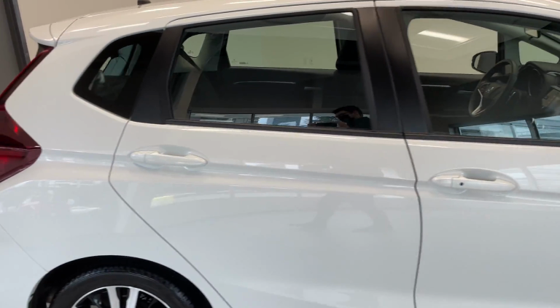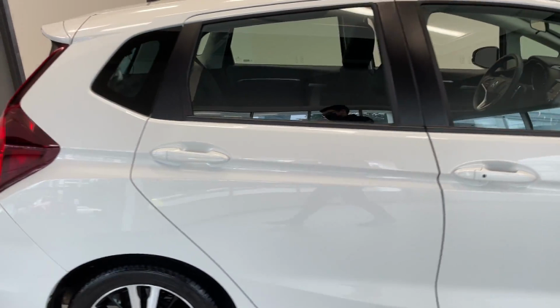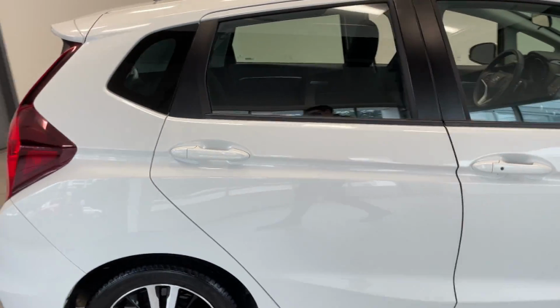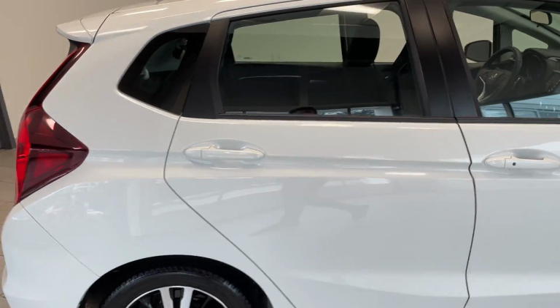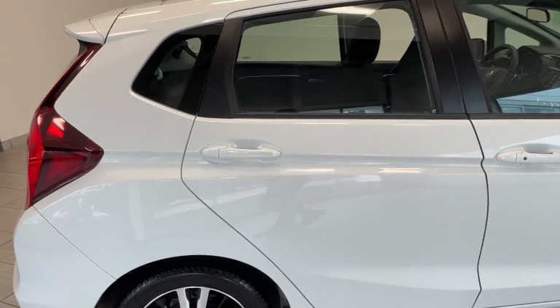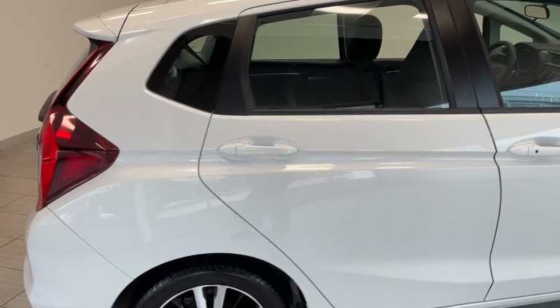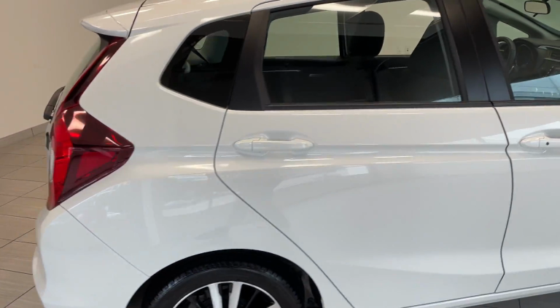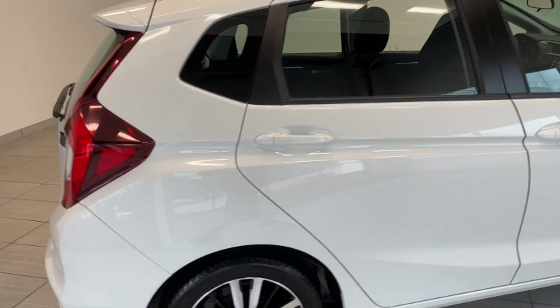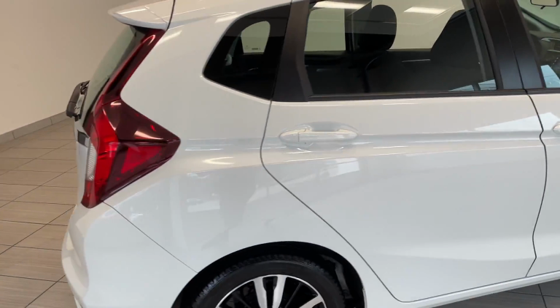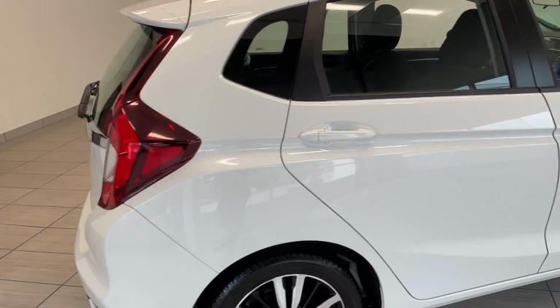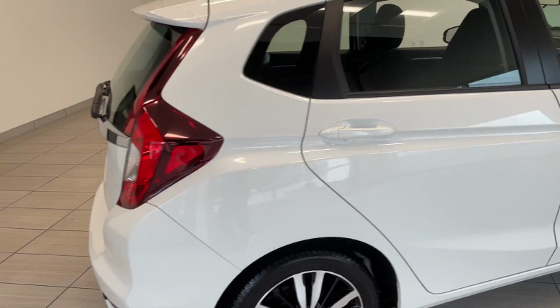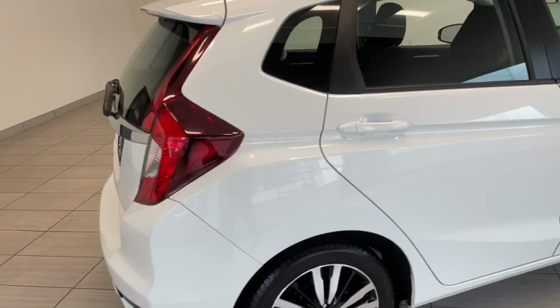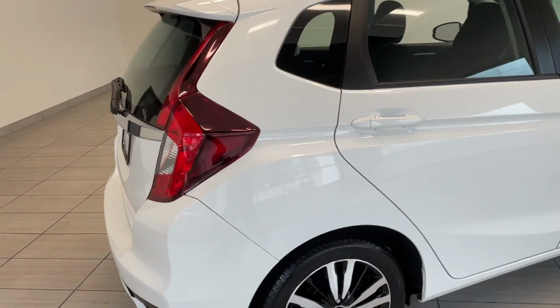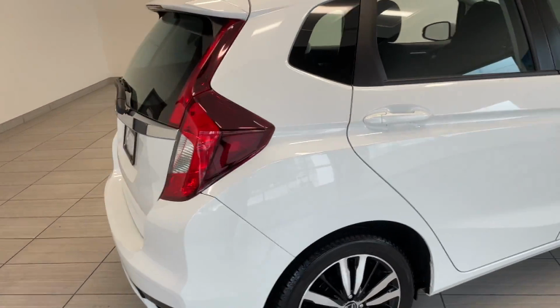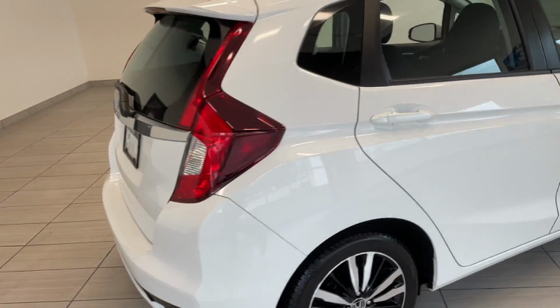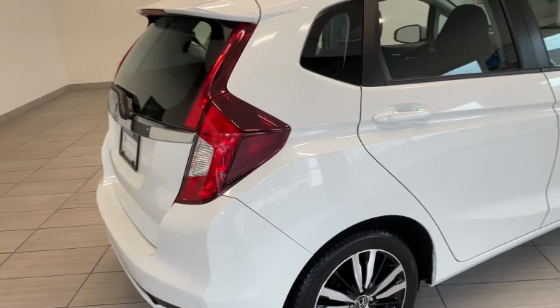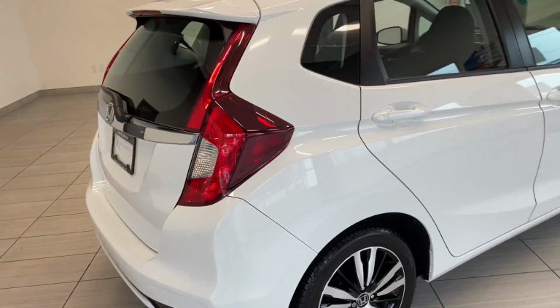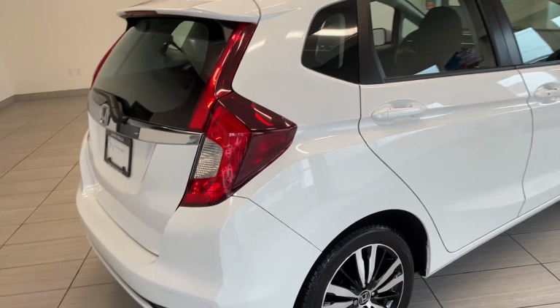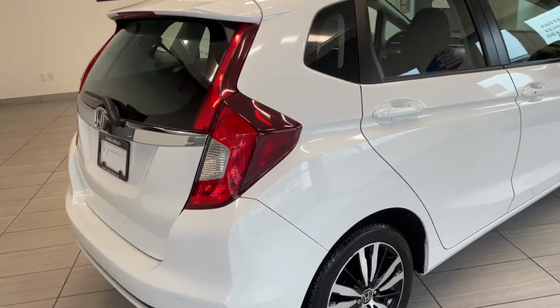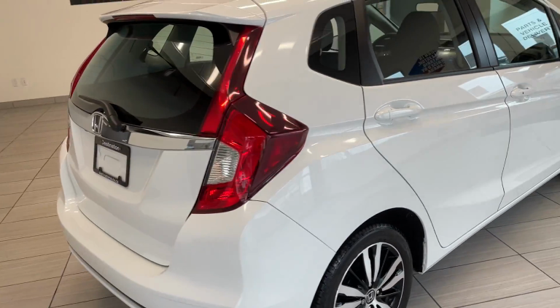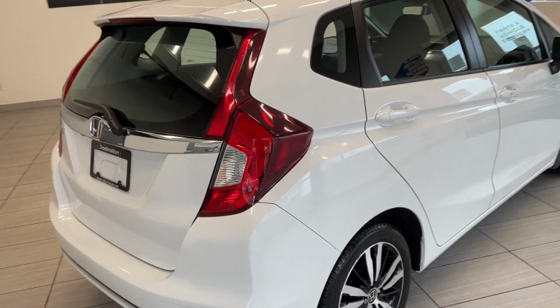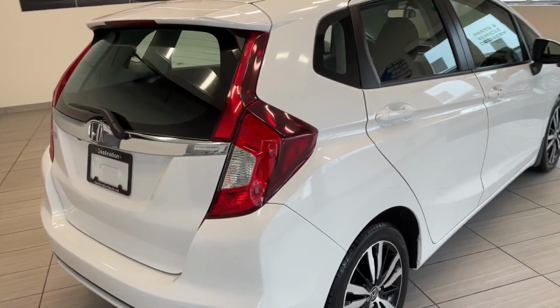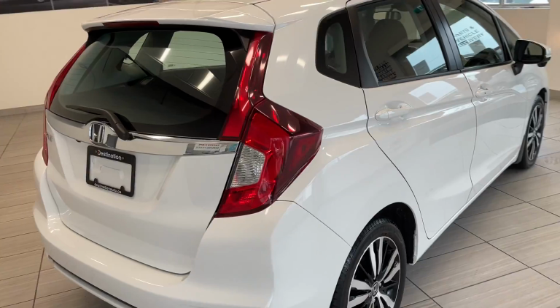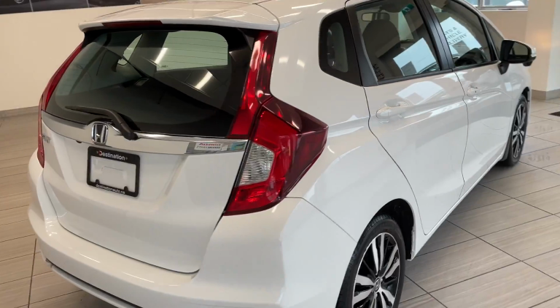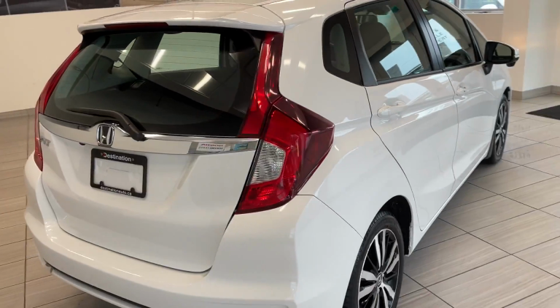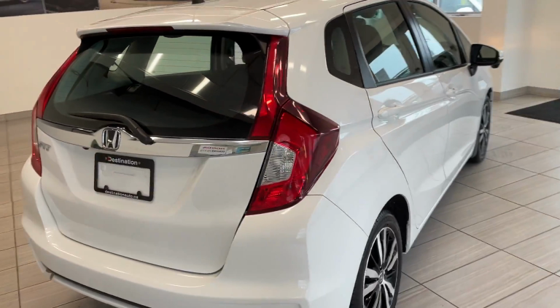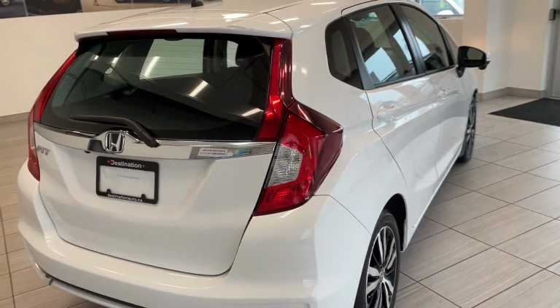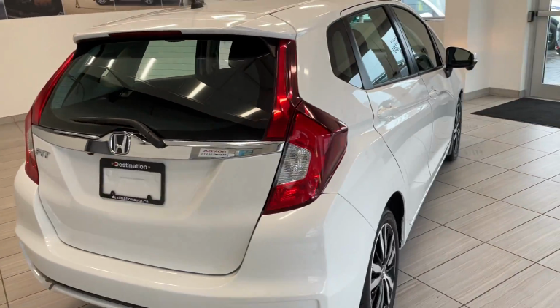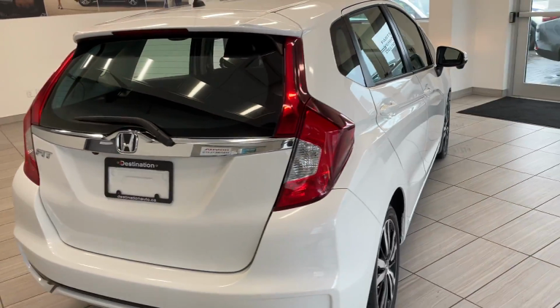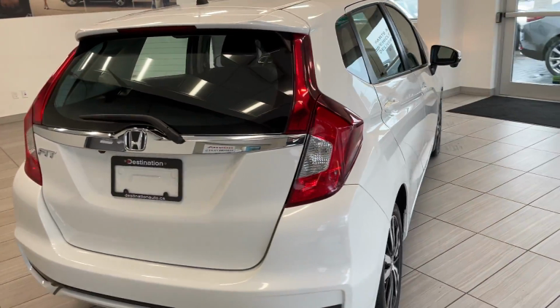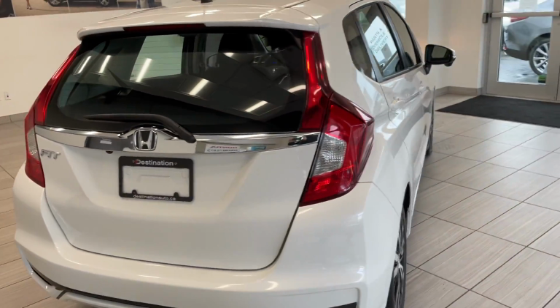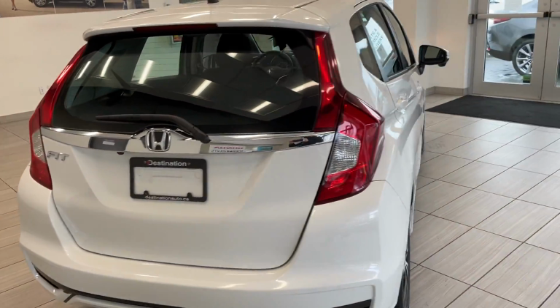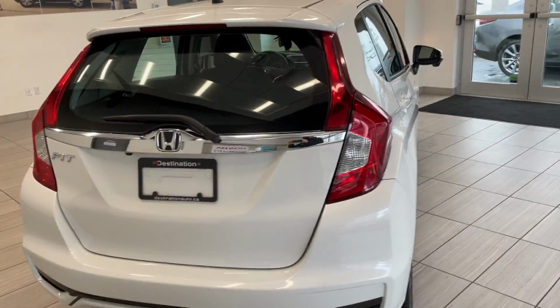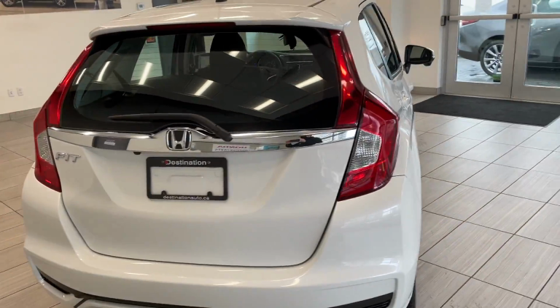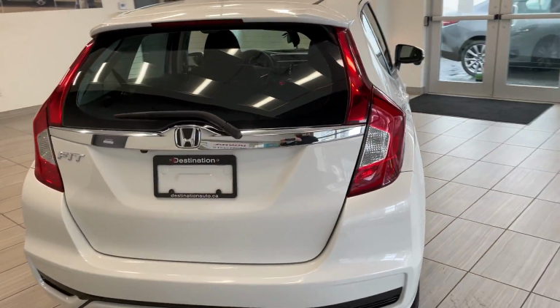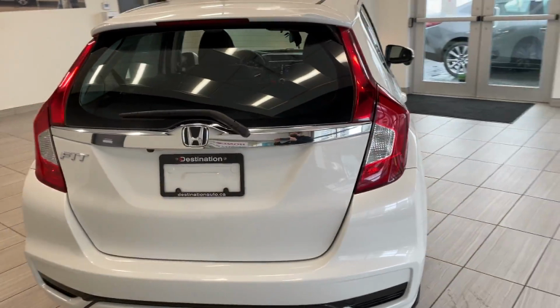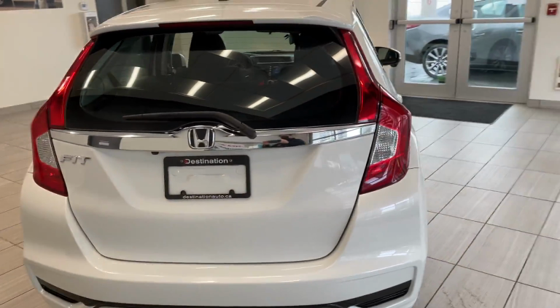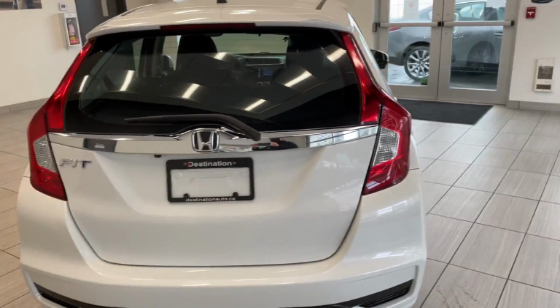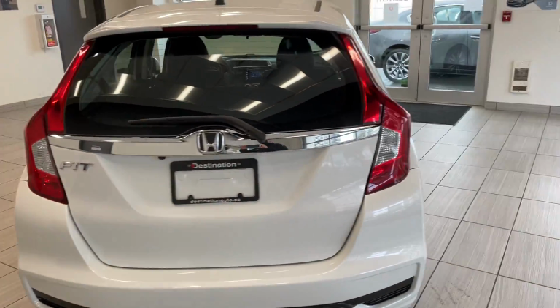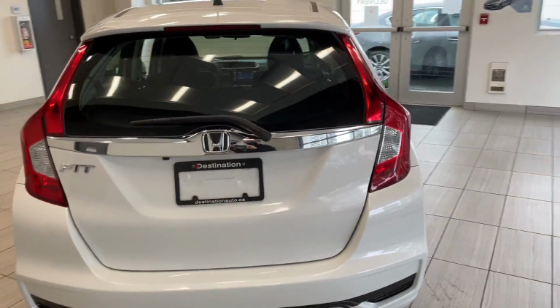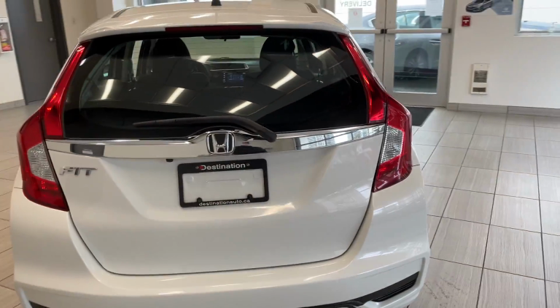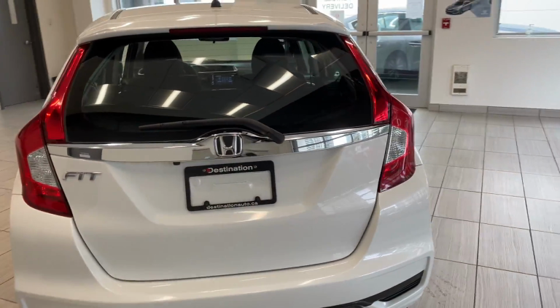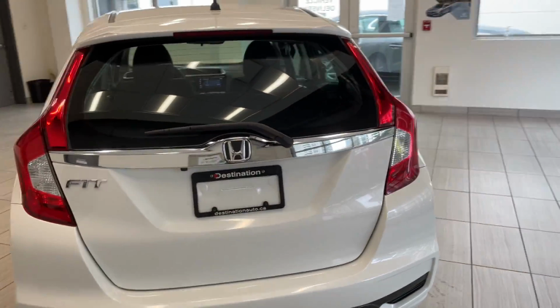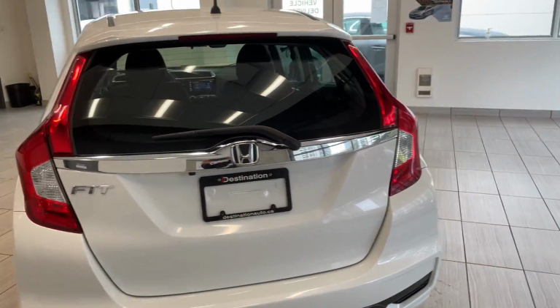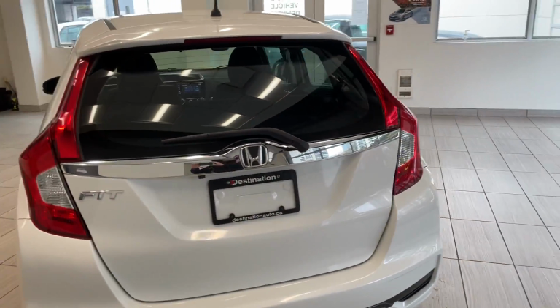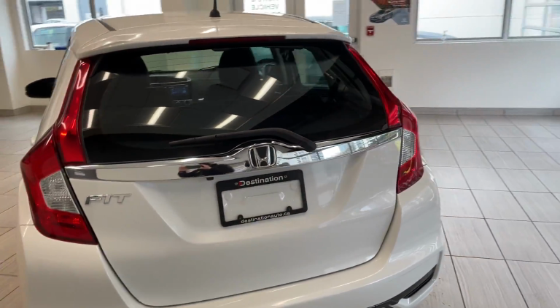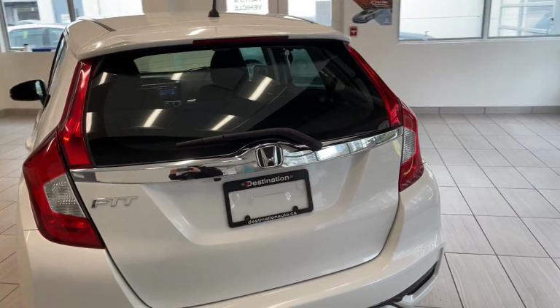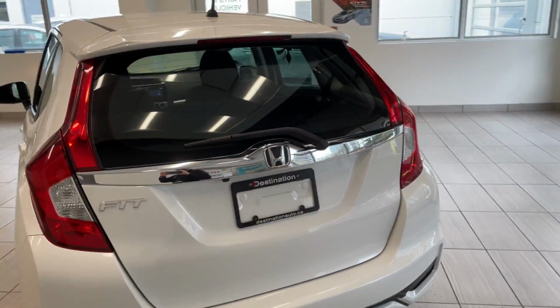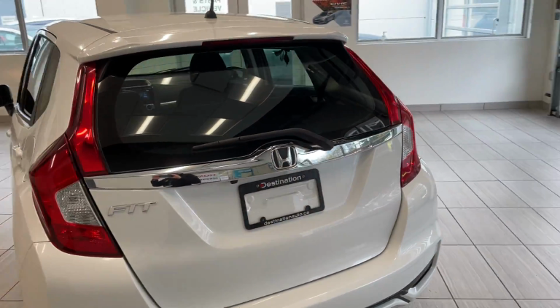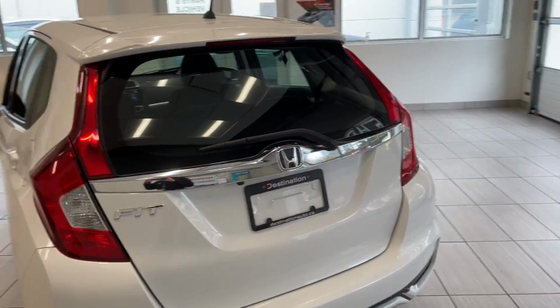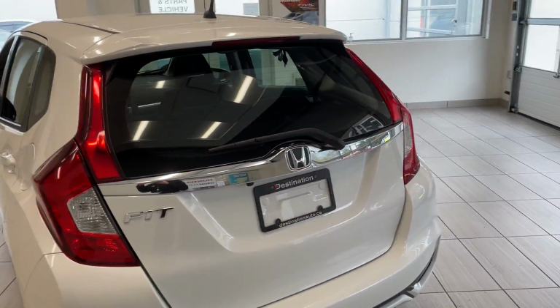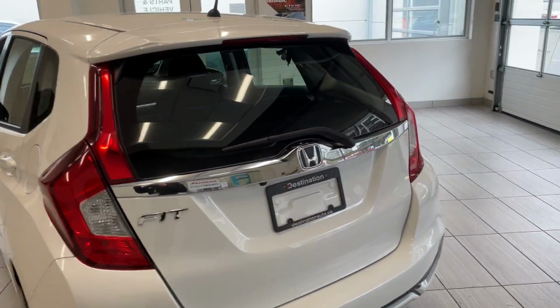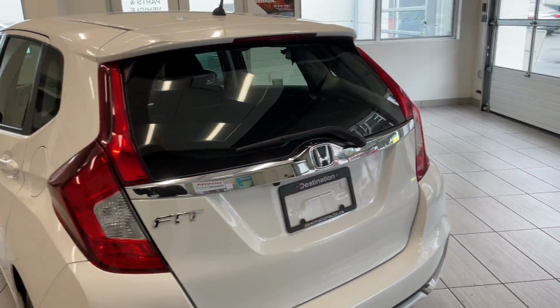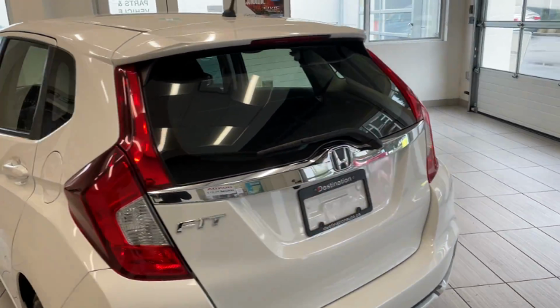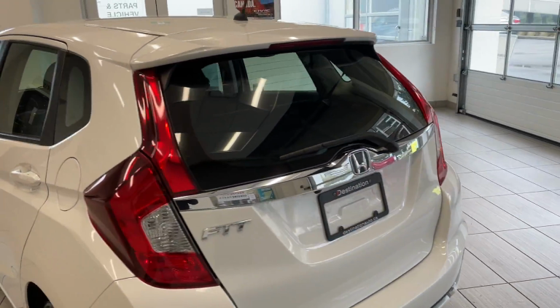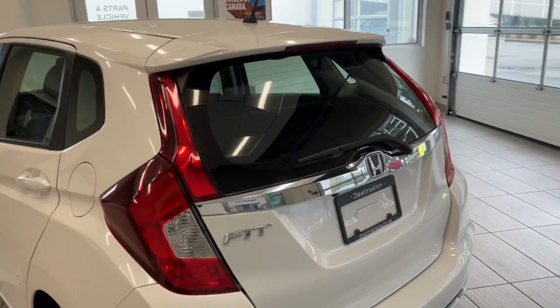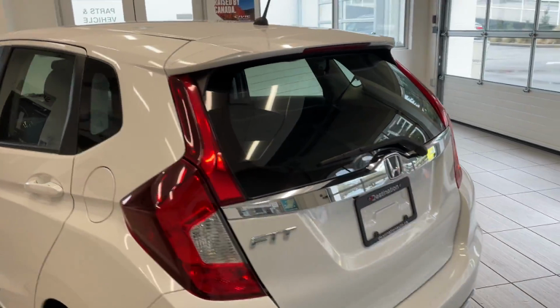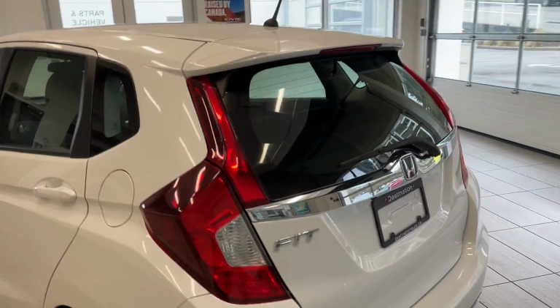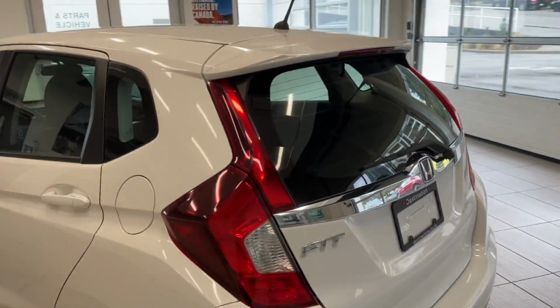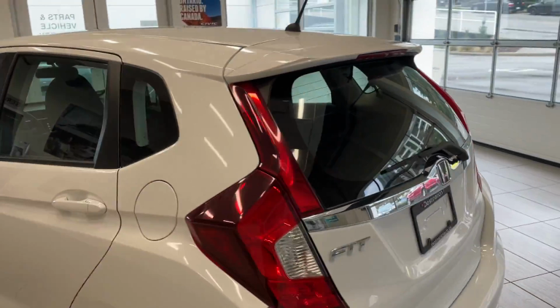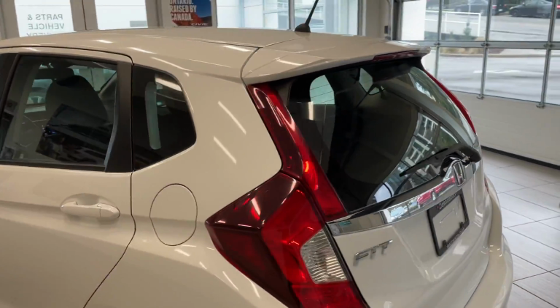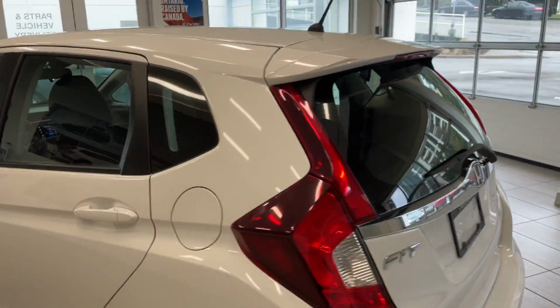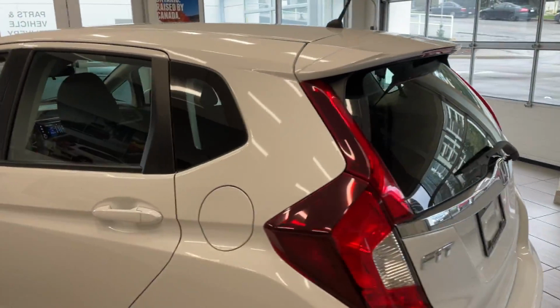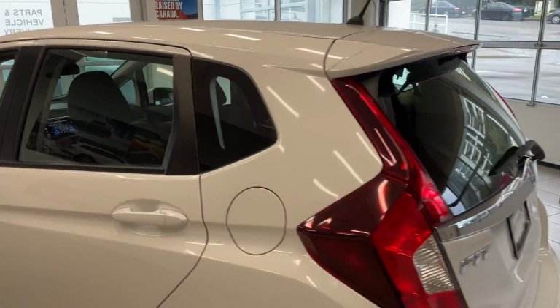One of the things I love about the Fit is it is very, very versatile. It's got room on the inside, and it's still easy to drive.